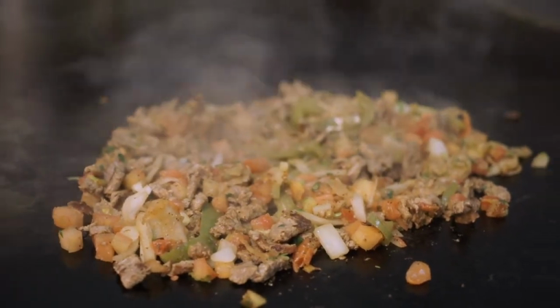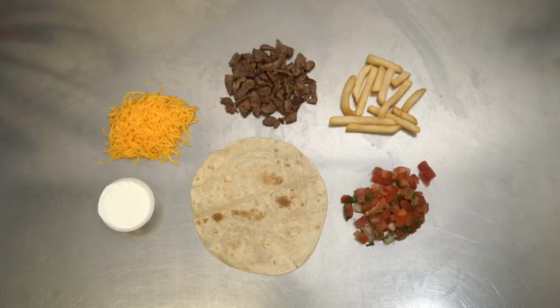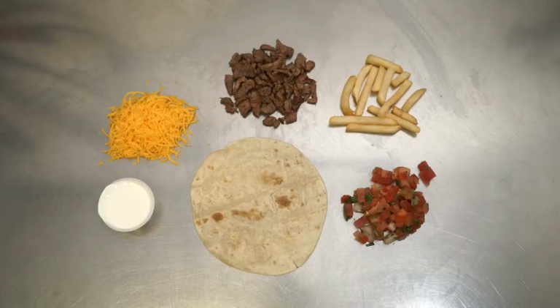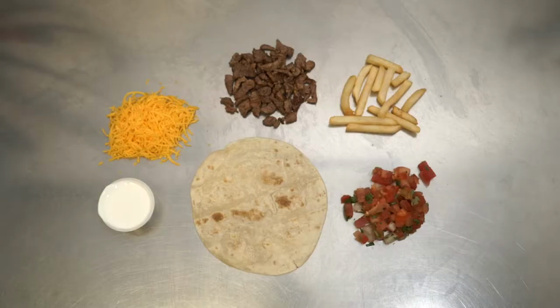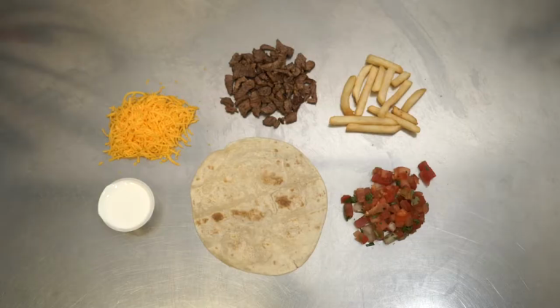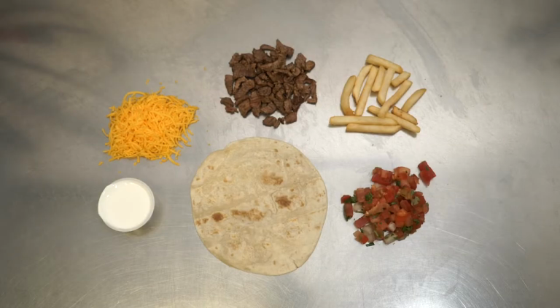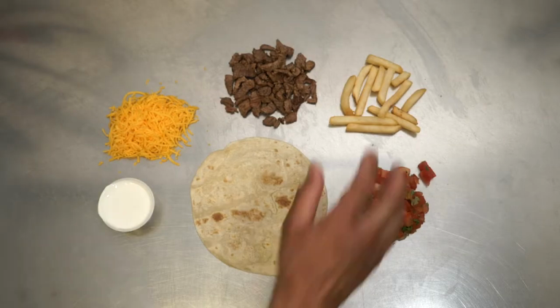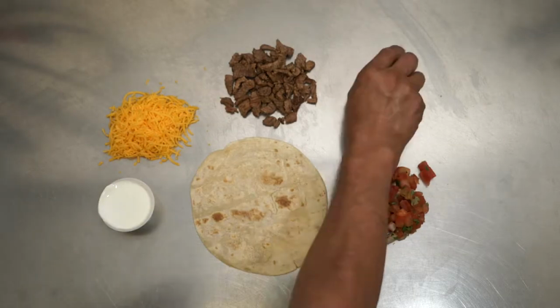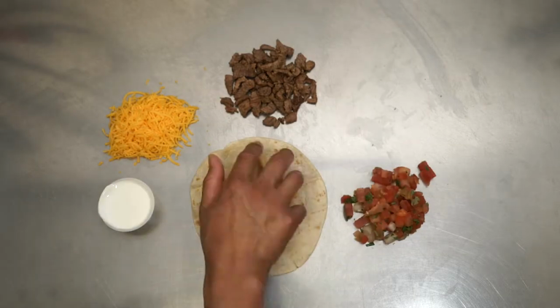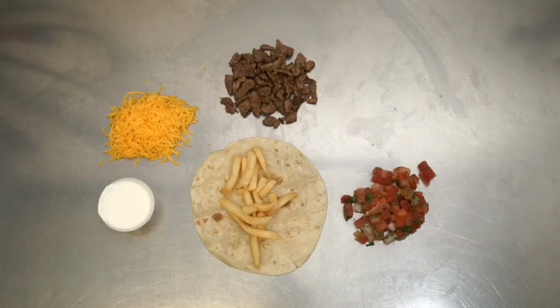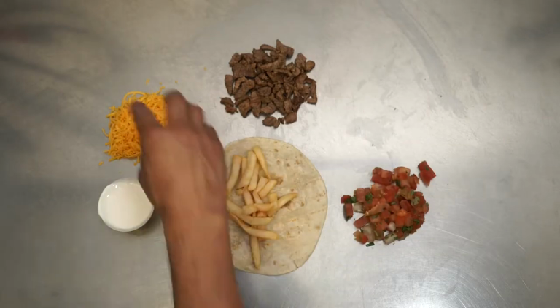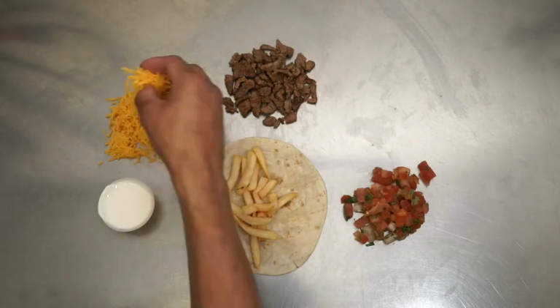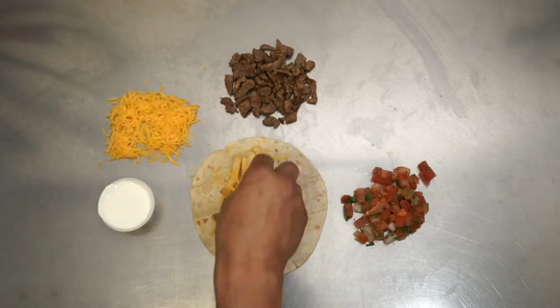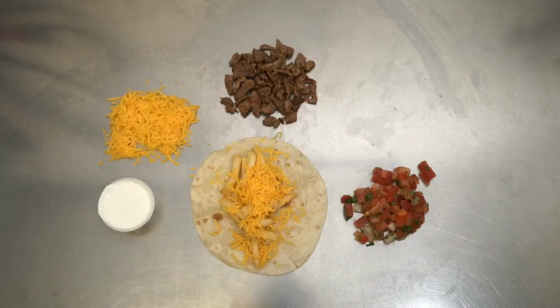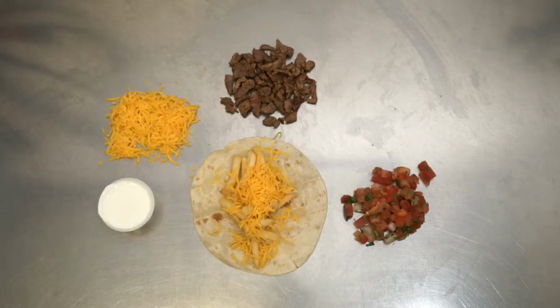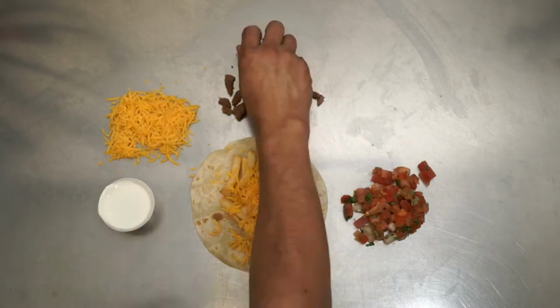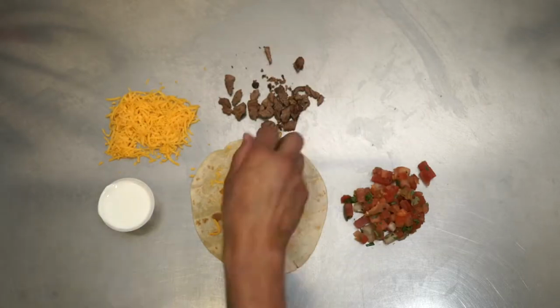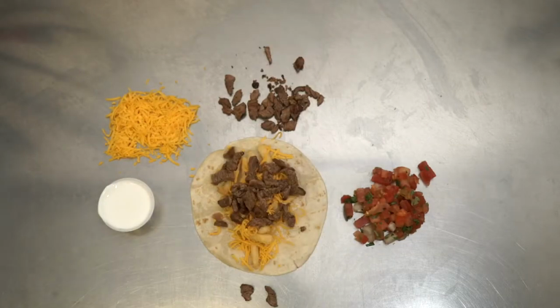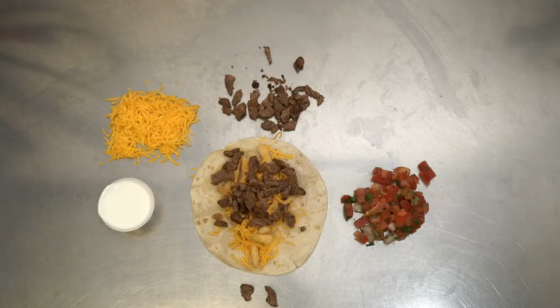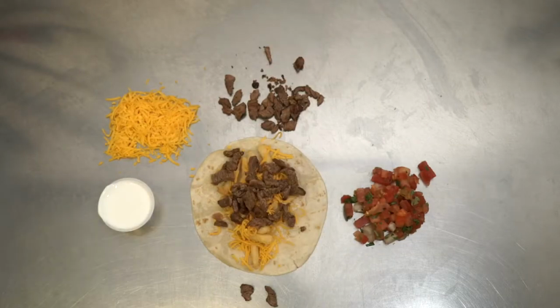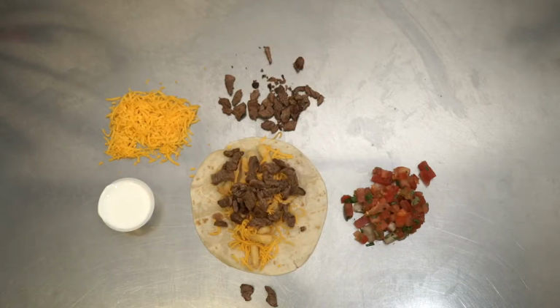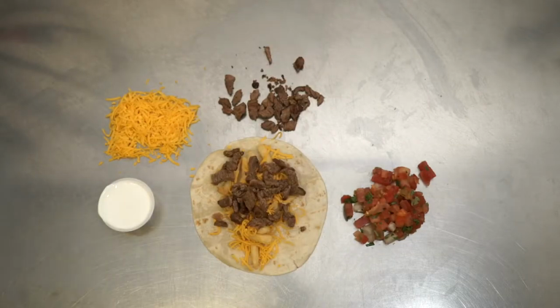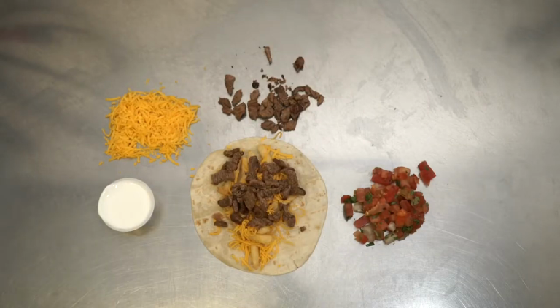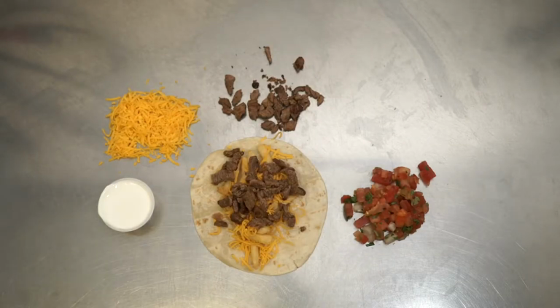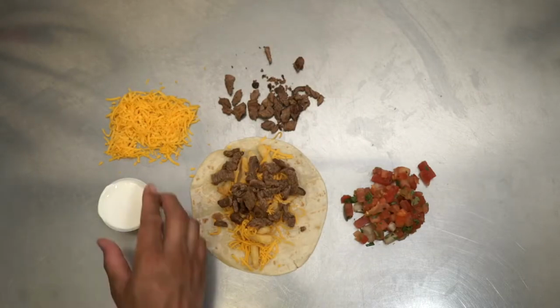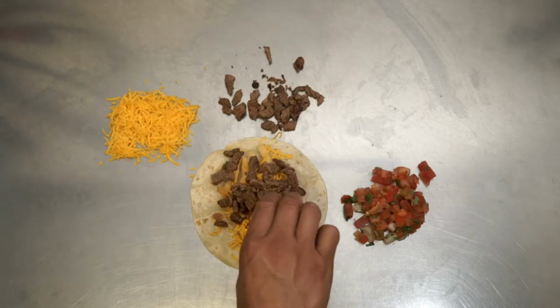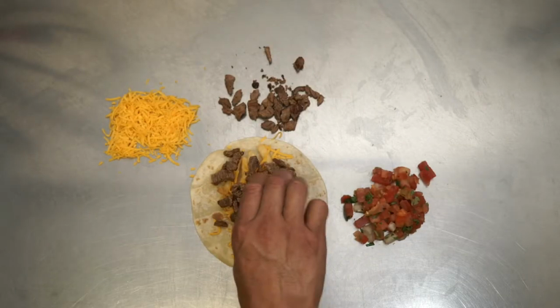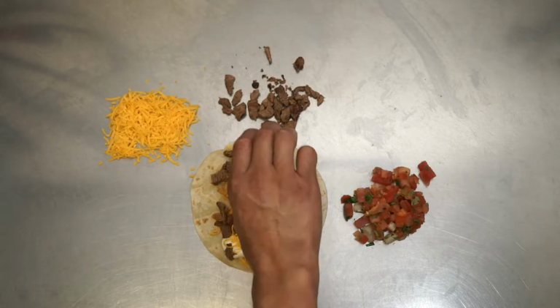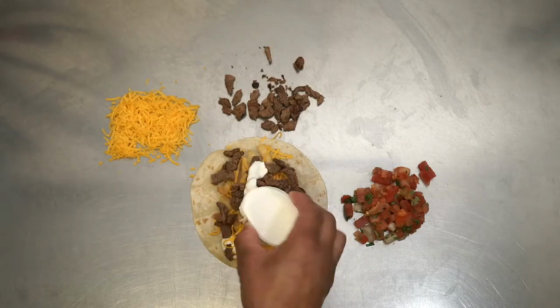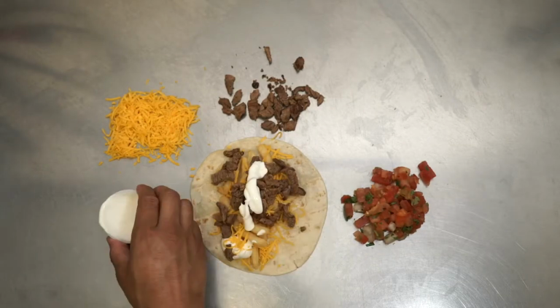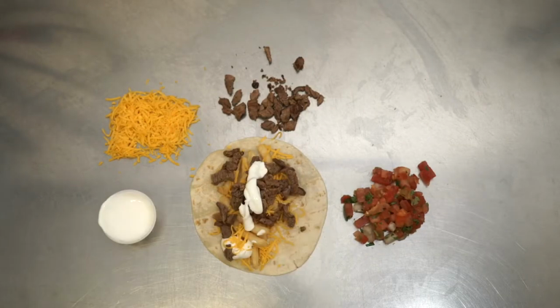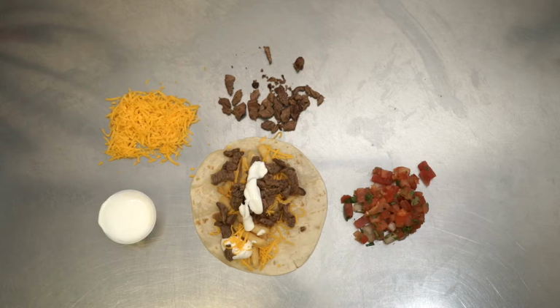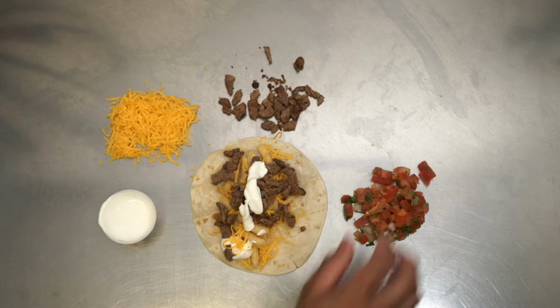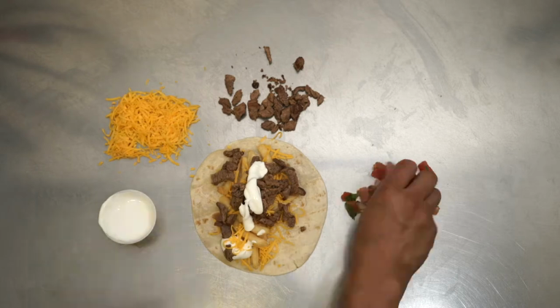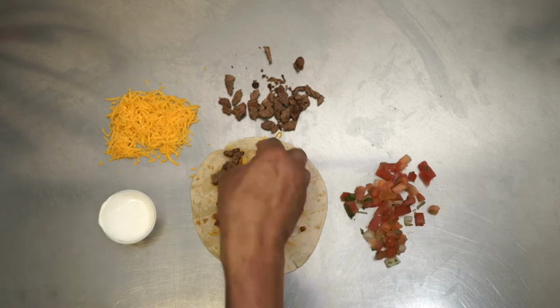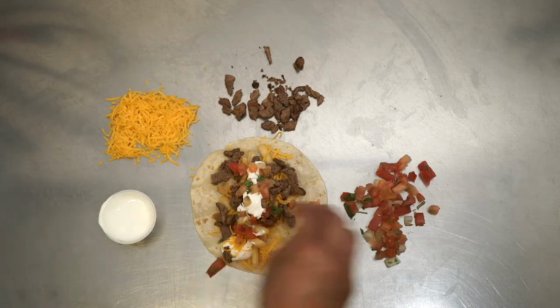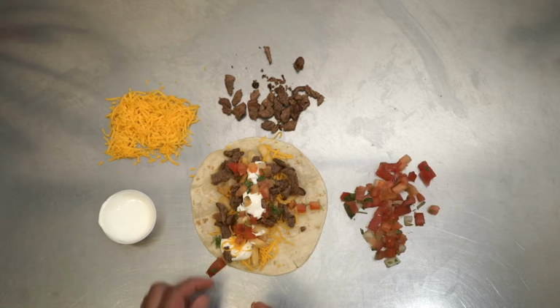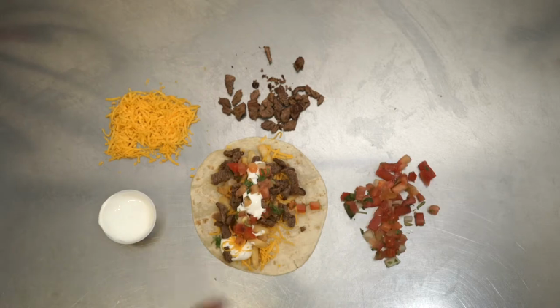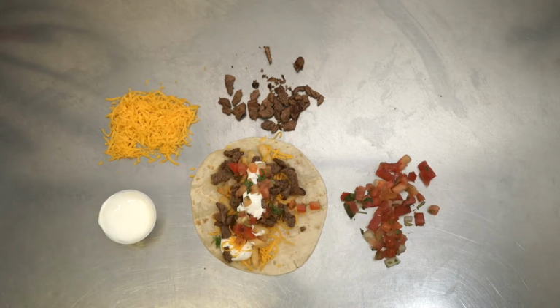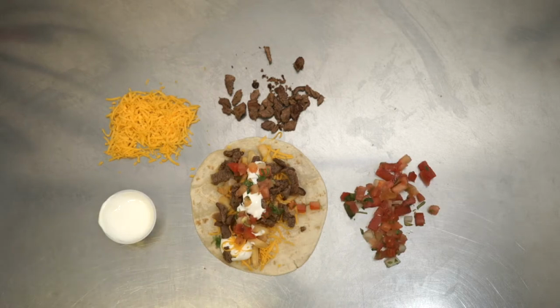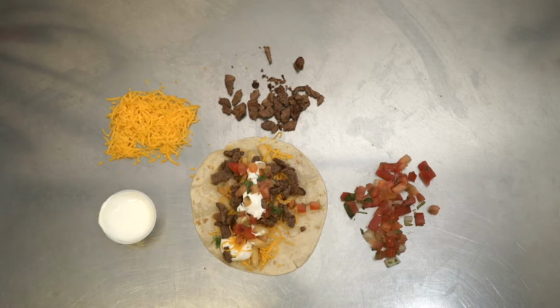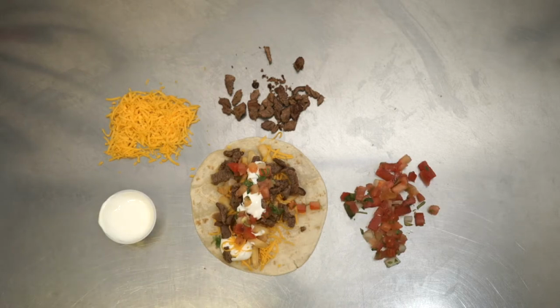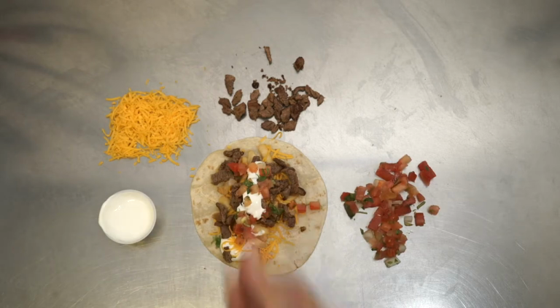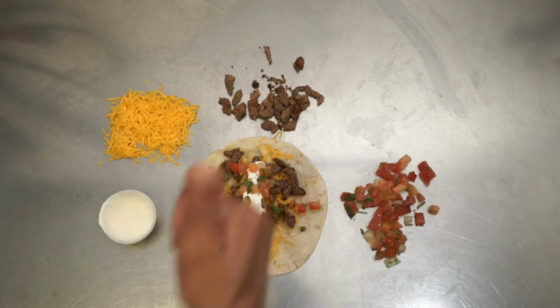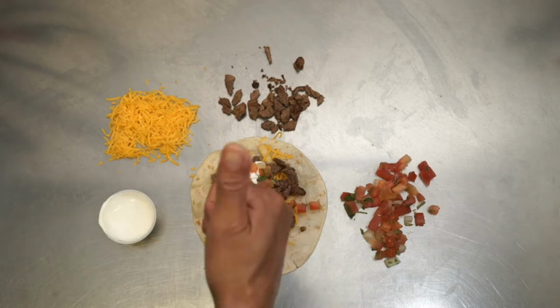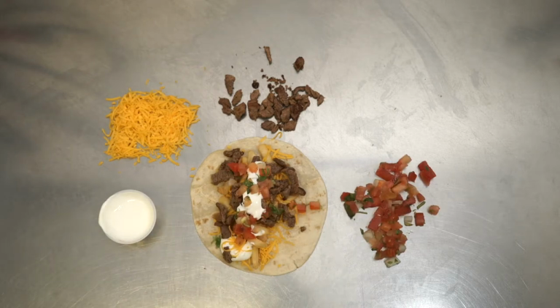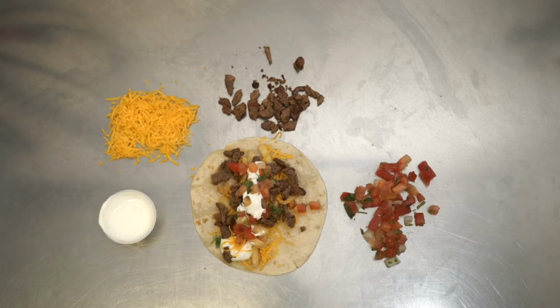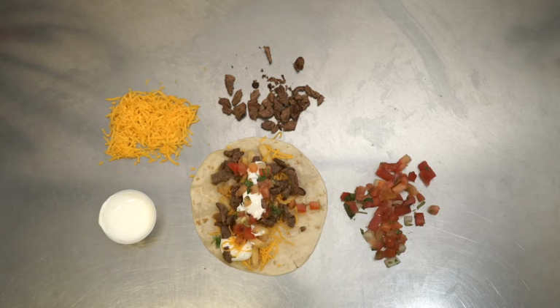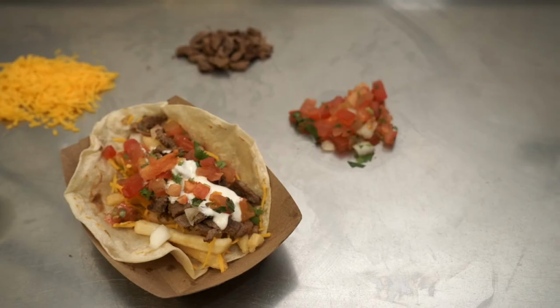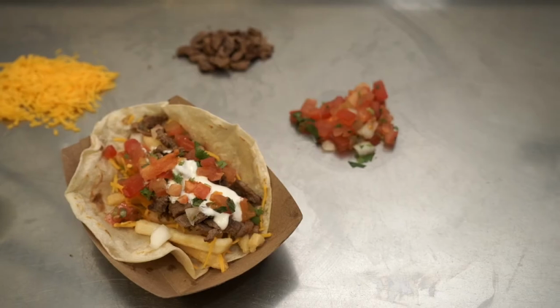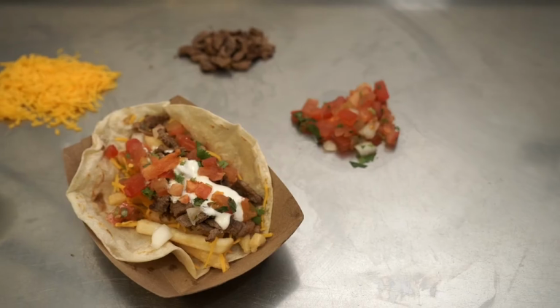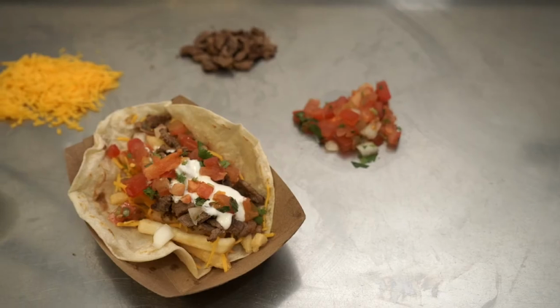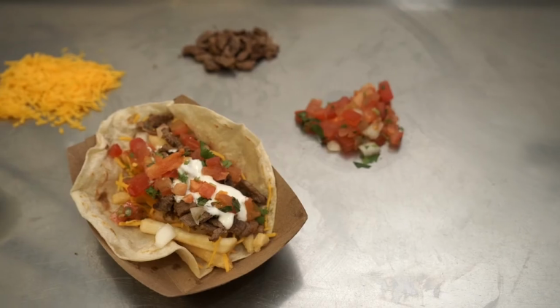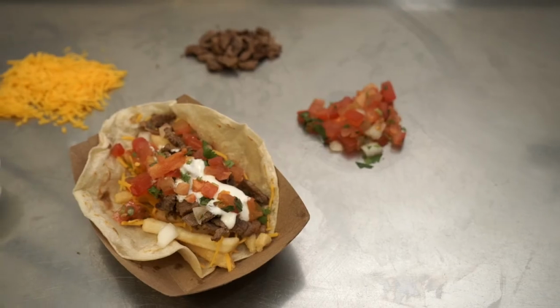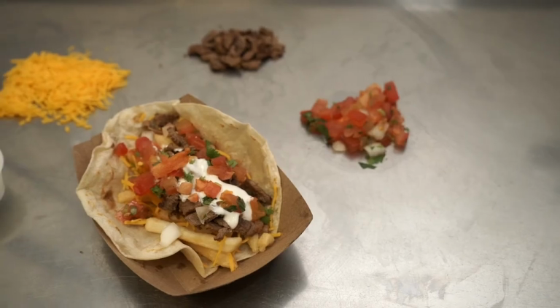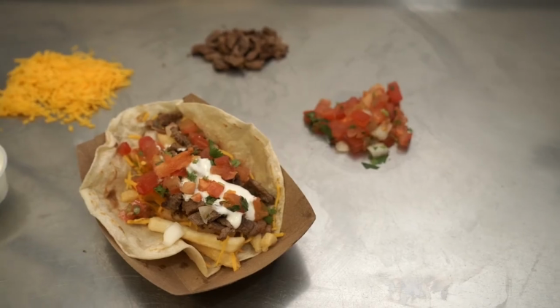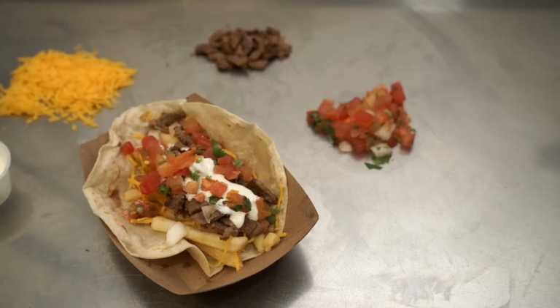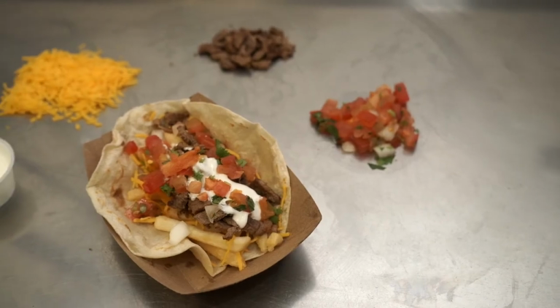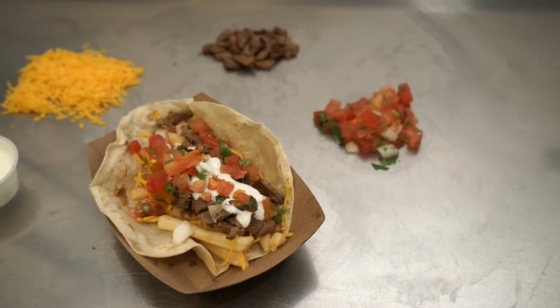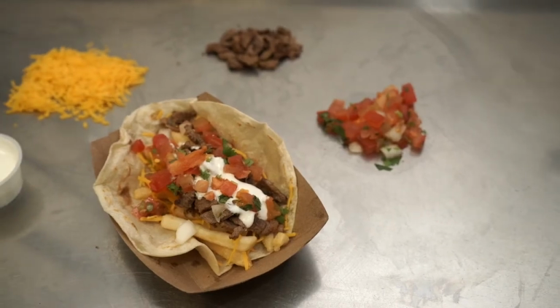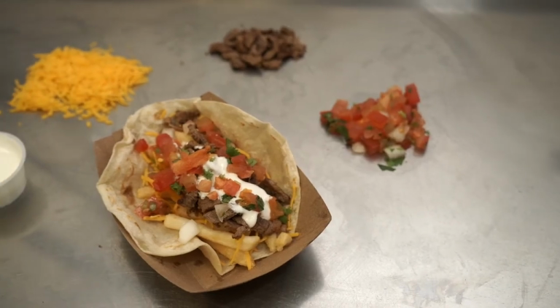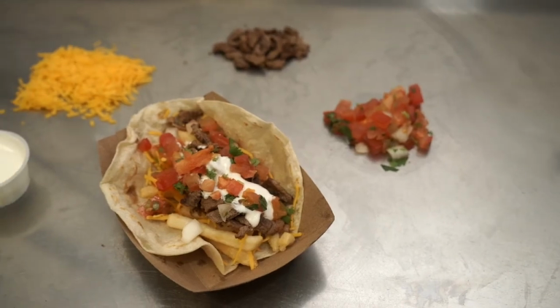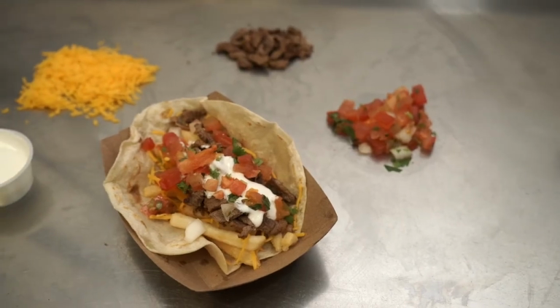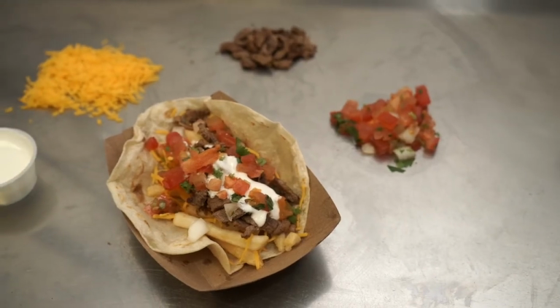The Cali Taco features signature San Diego style flavors: fries, cheese, sour cream, pico de gallo, and fresh grilled carne asada.